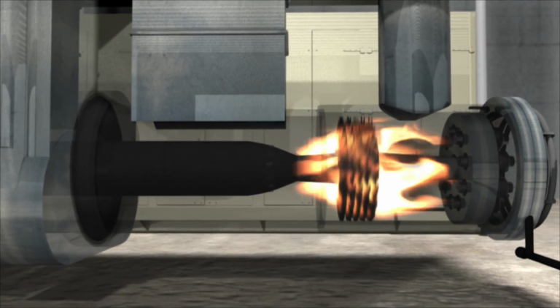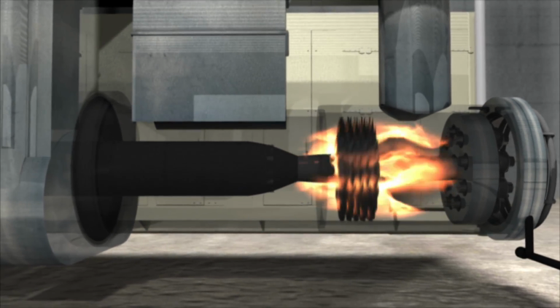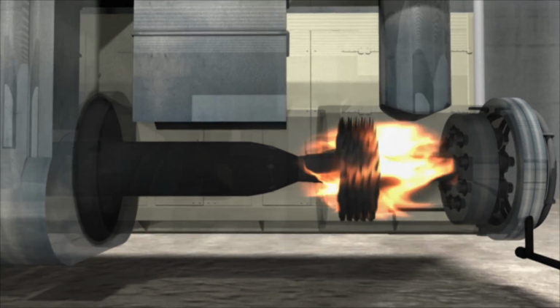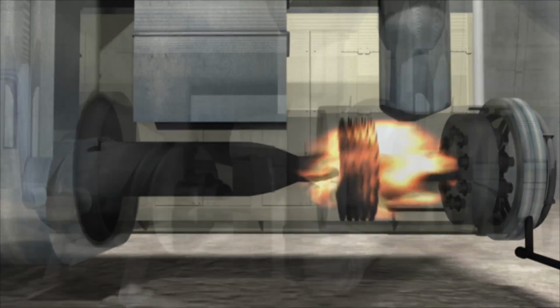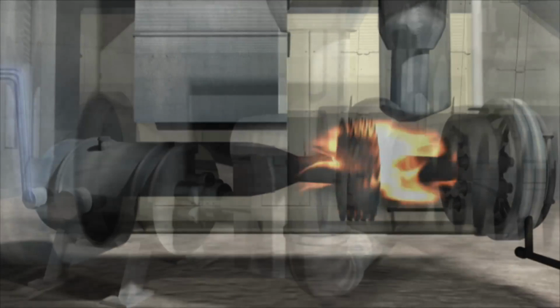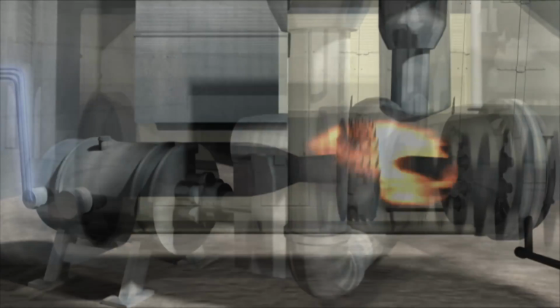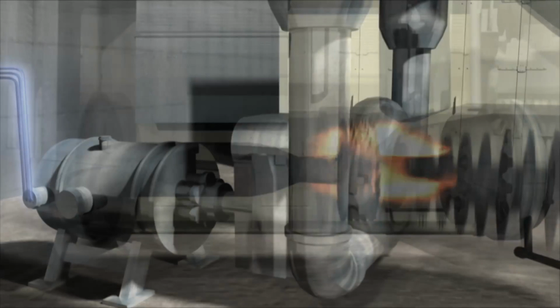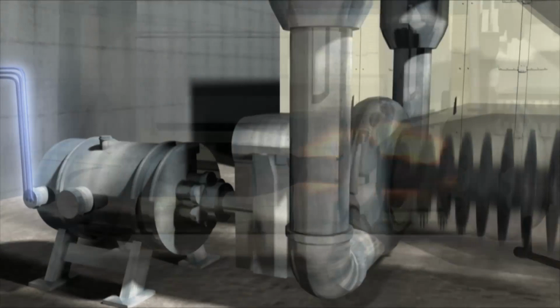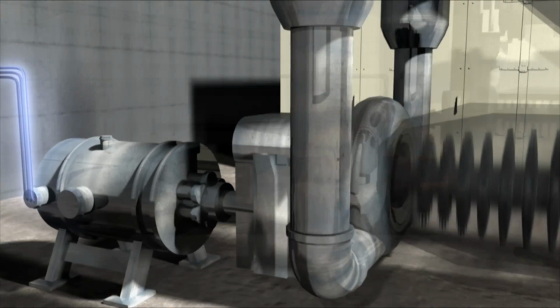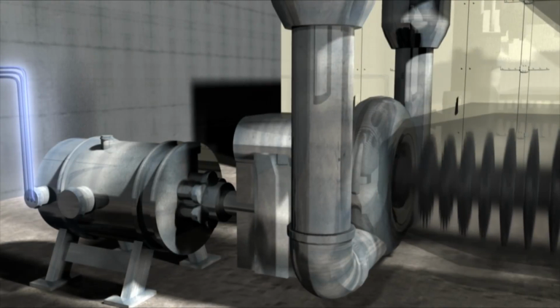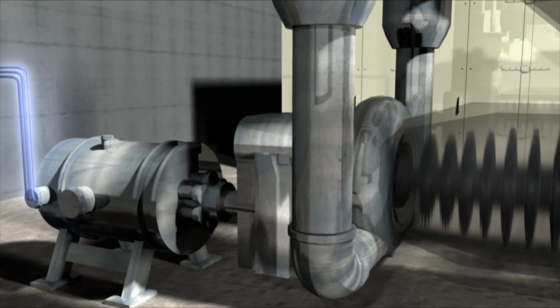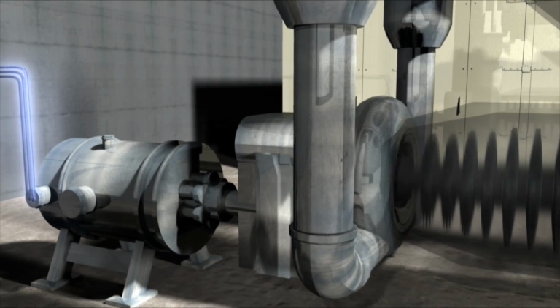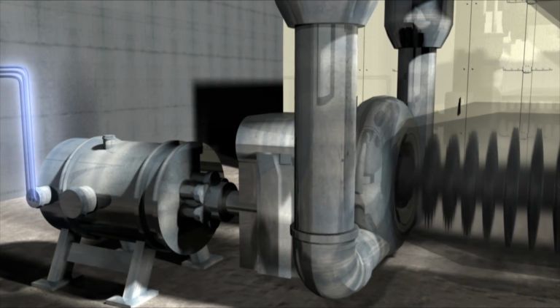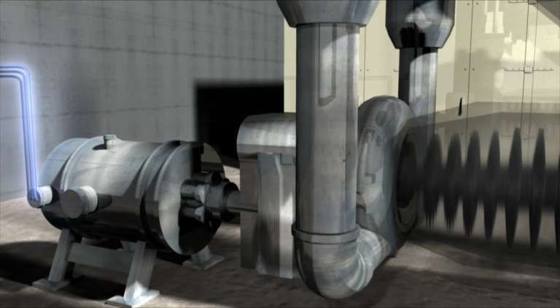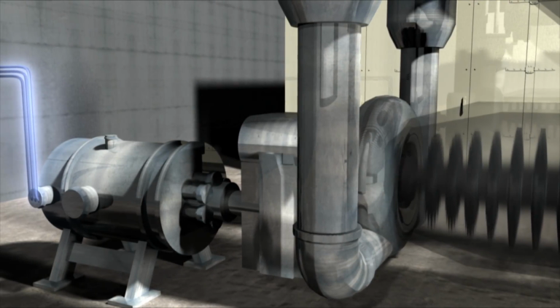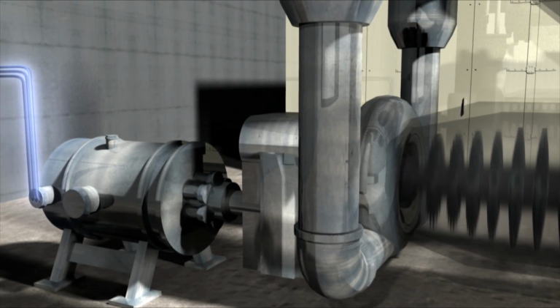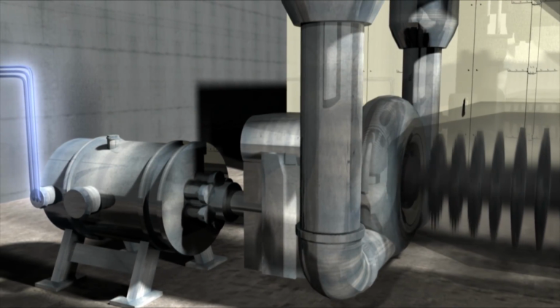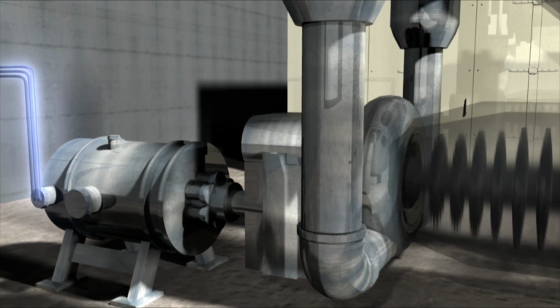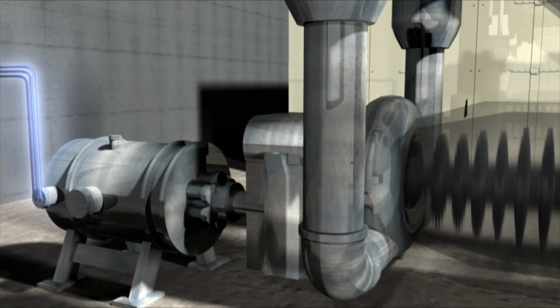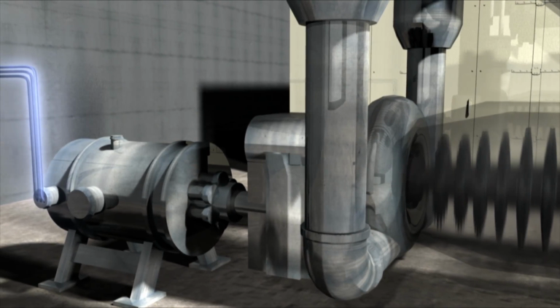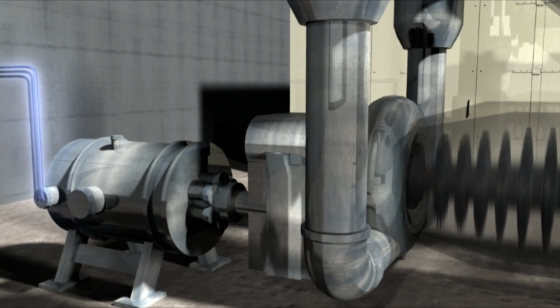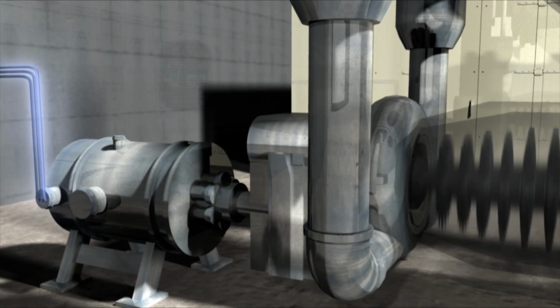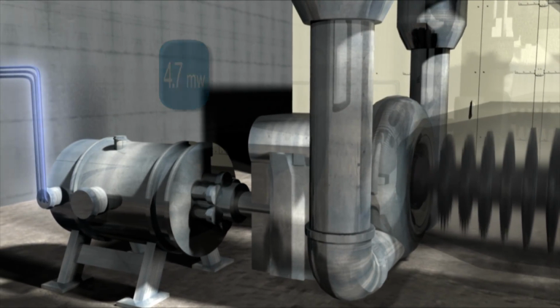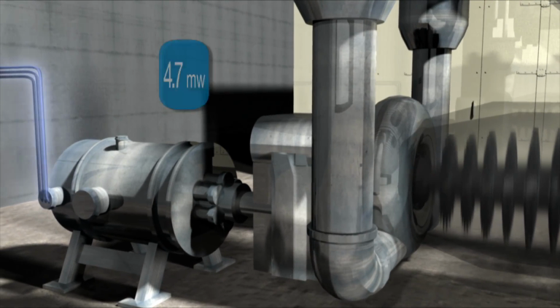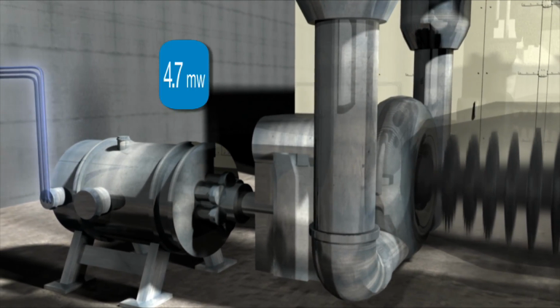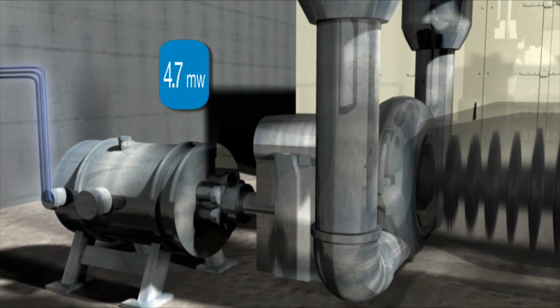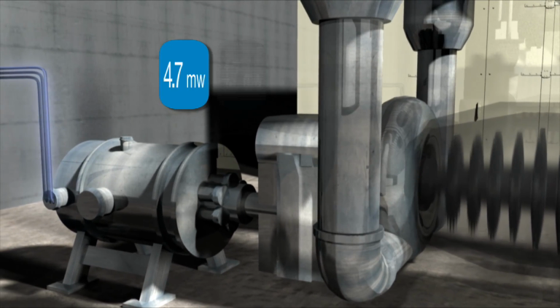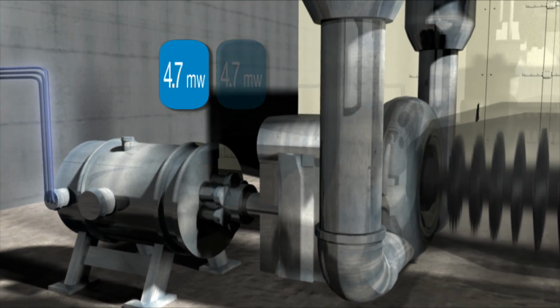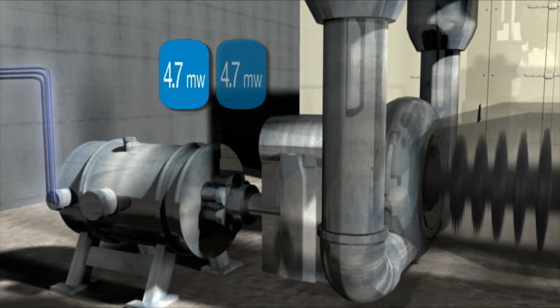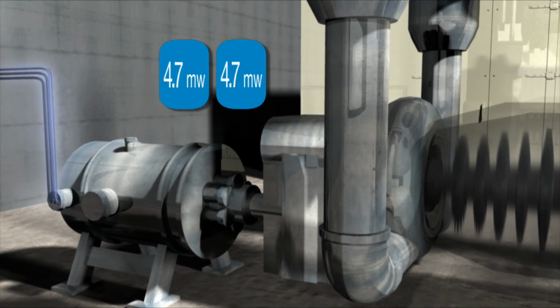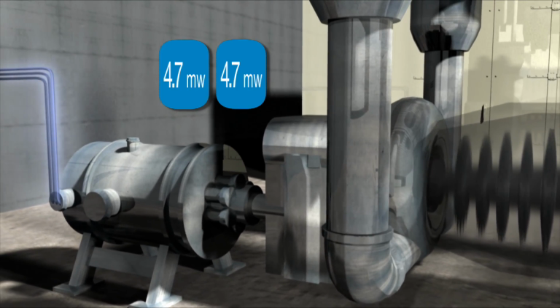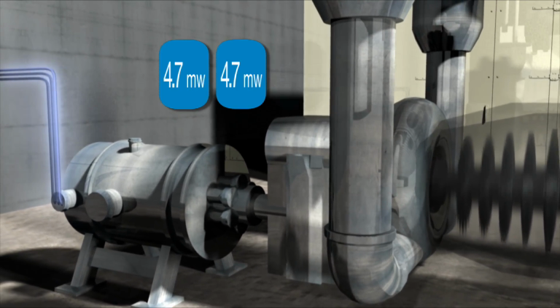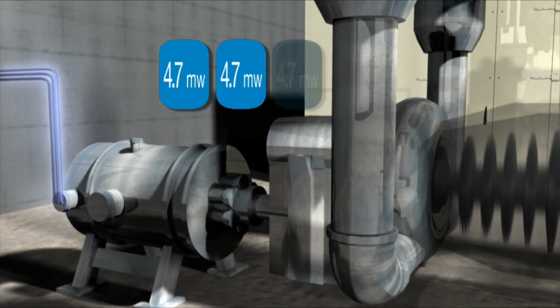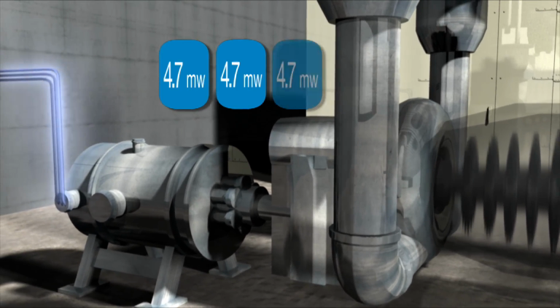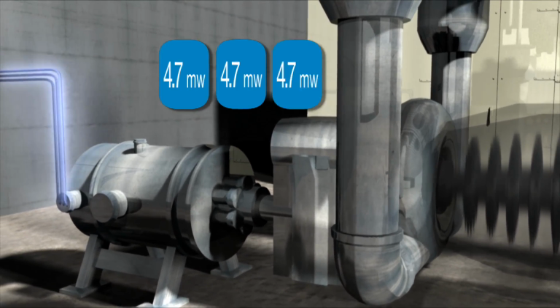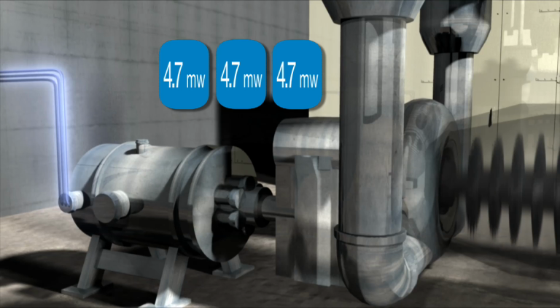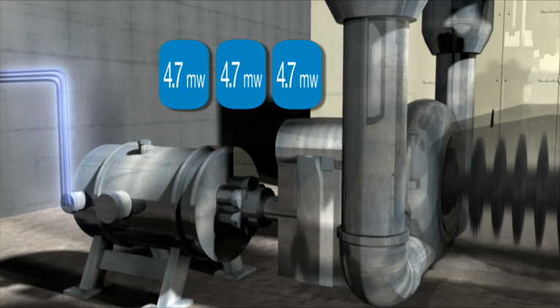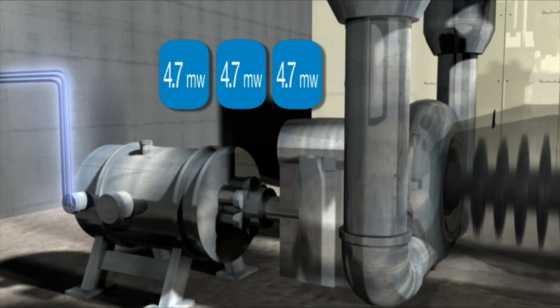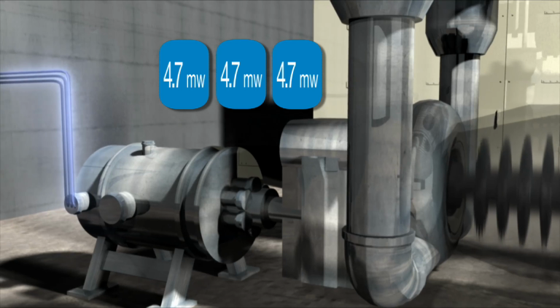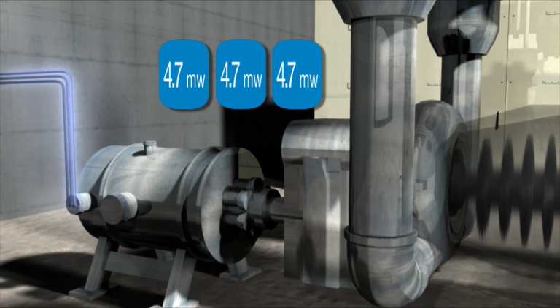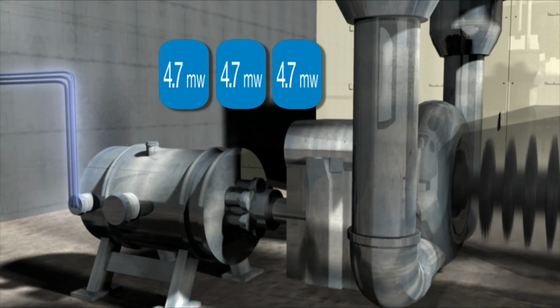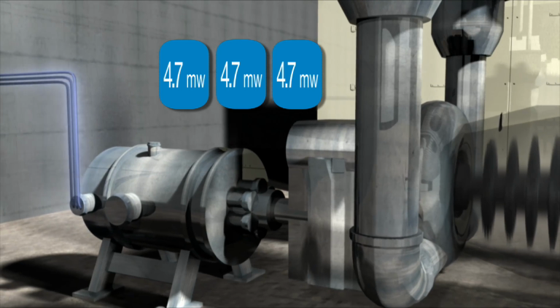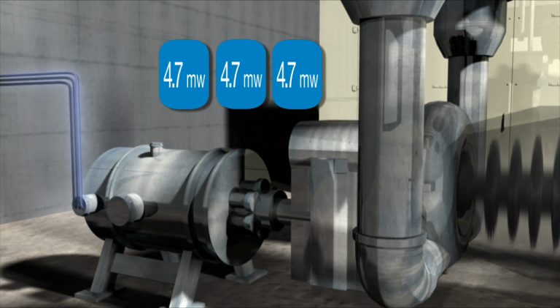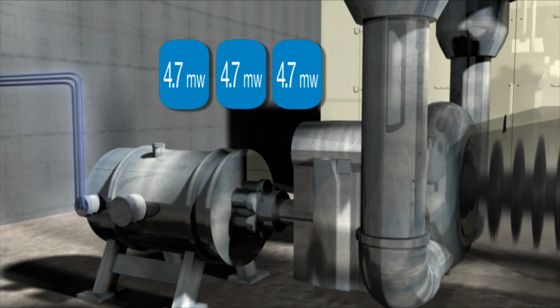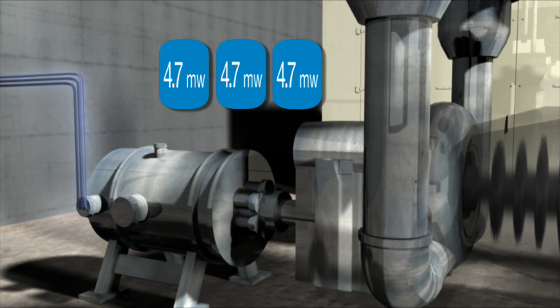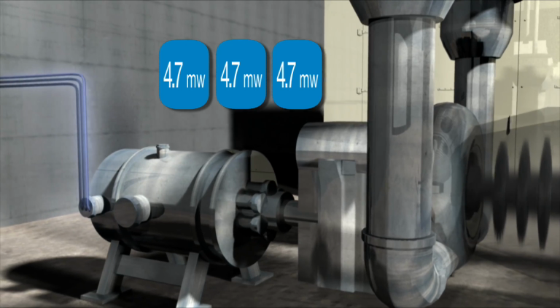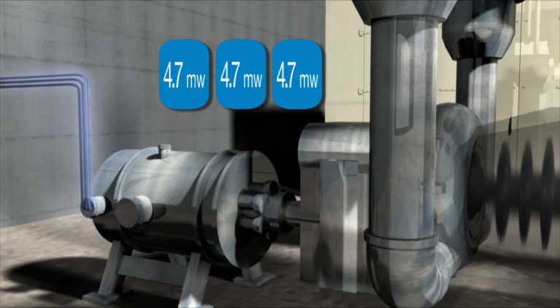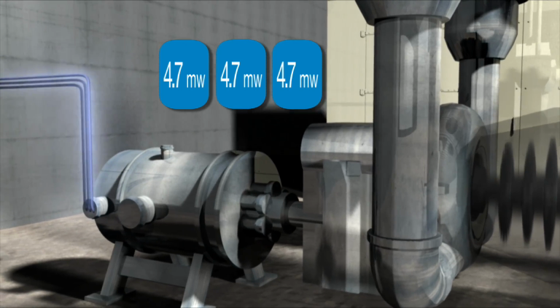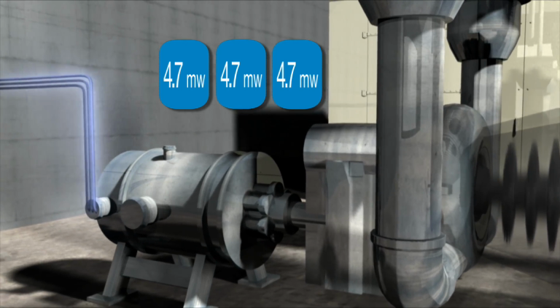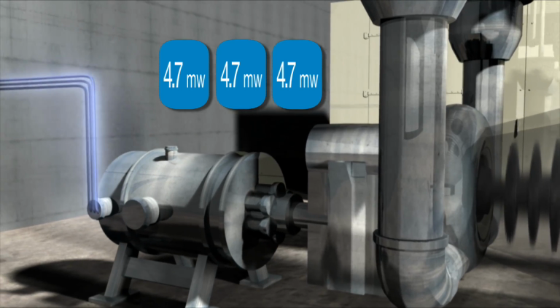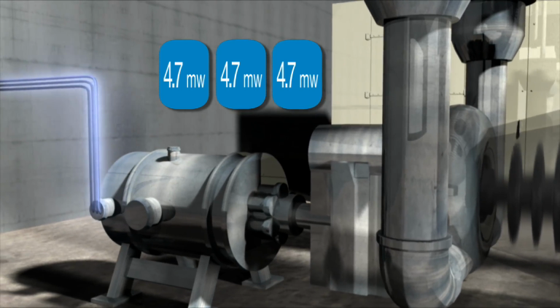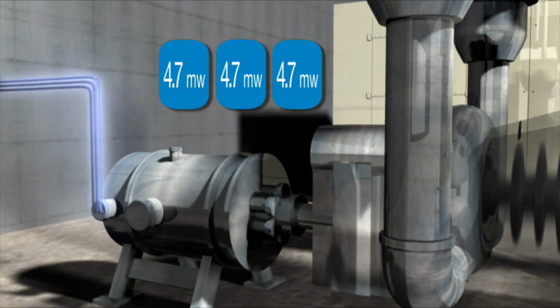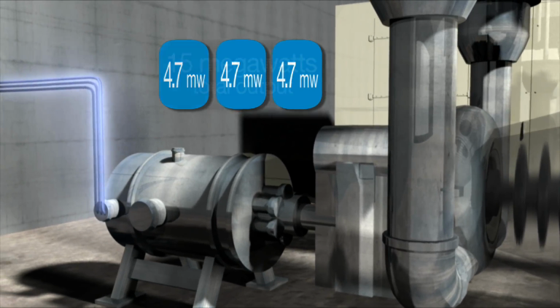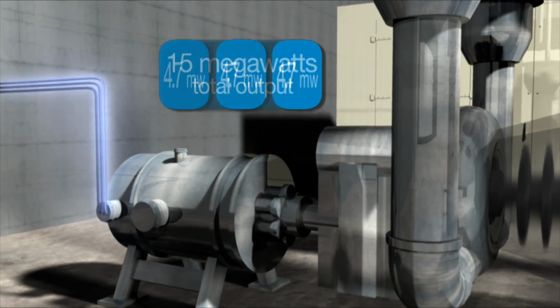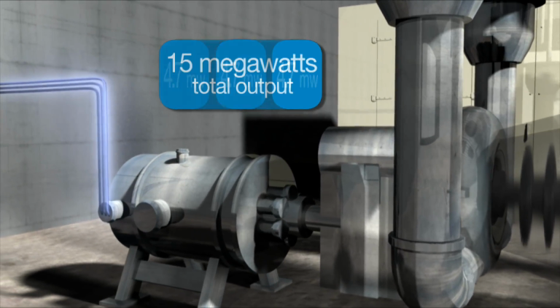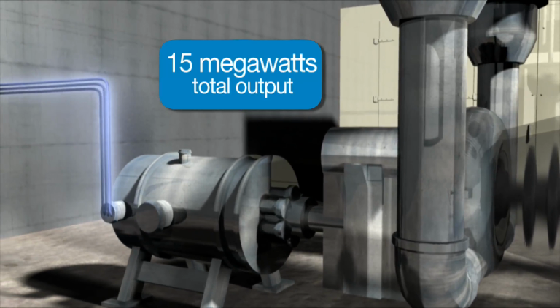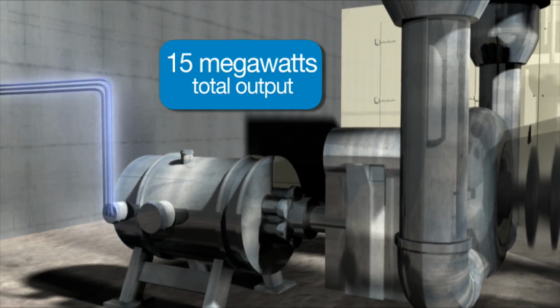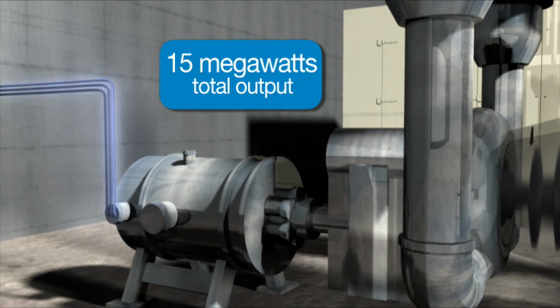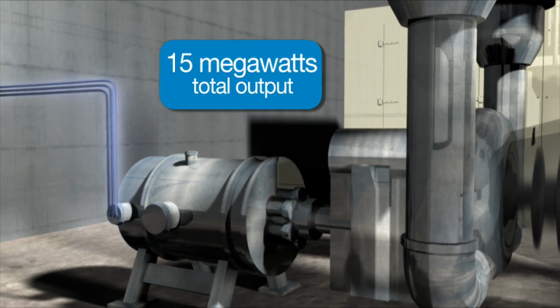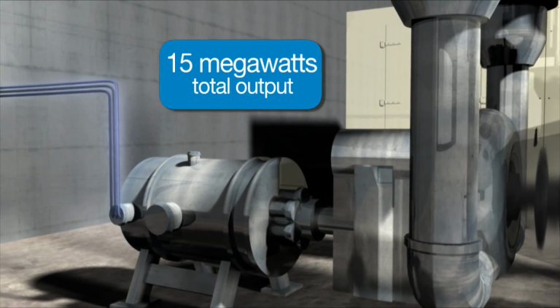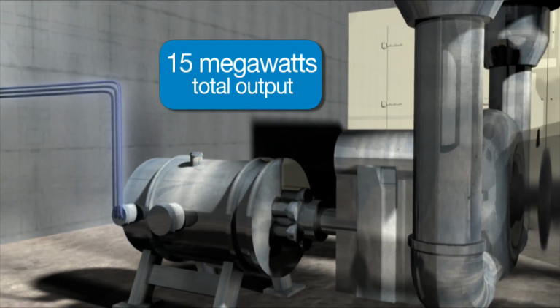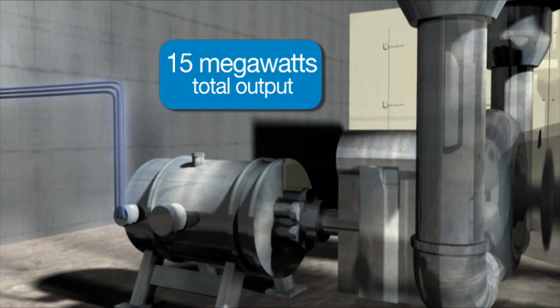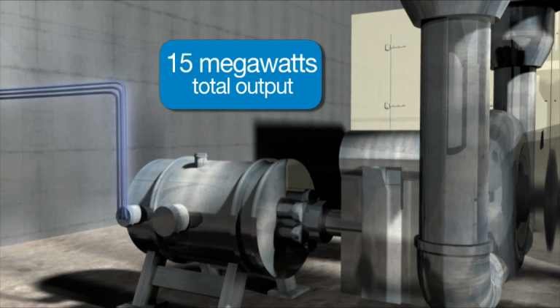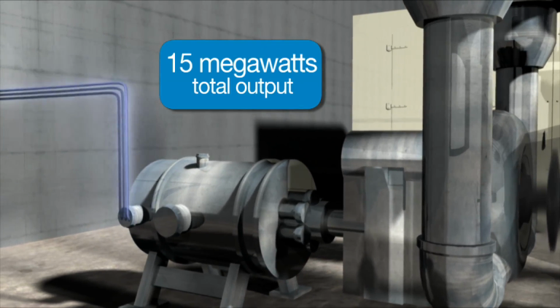Each of the plant's three turbines generates 4.7 megawatts of electricity, for a total output of just under 15 megawatts.